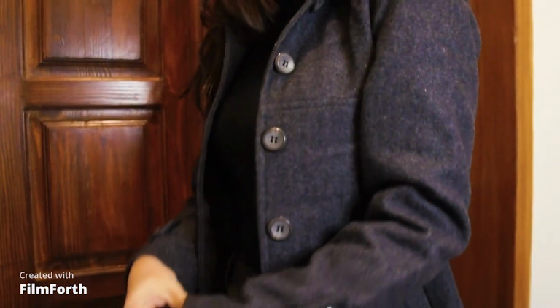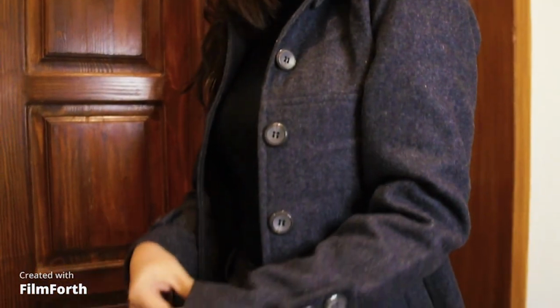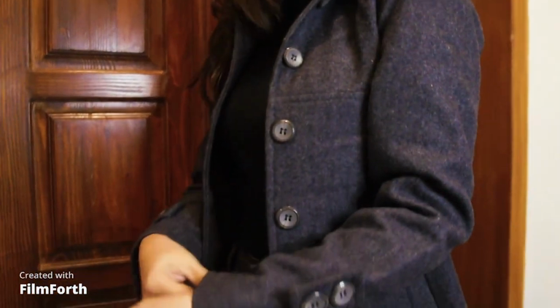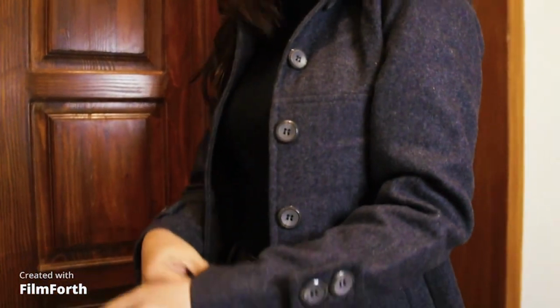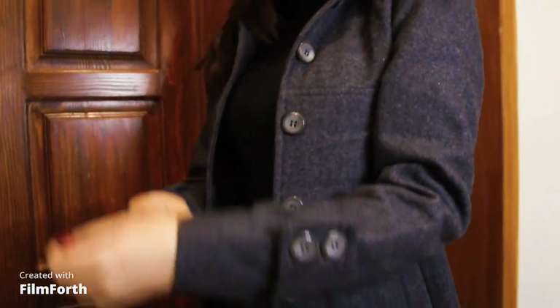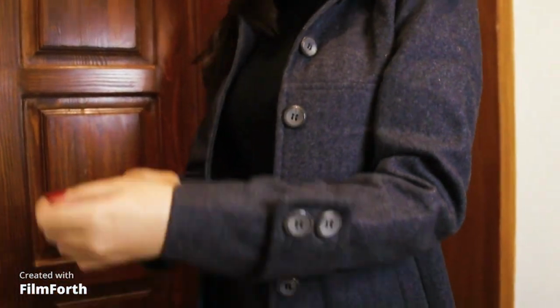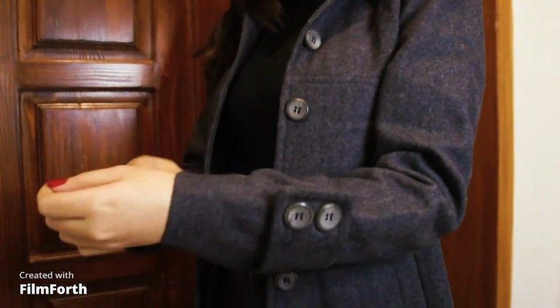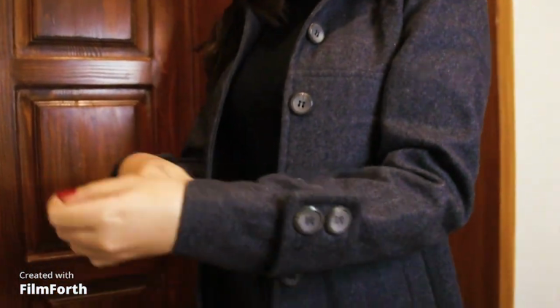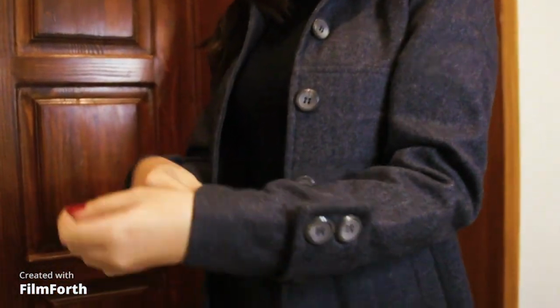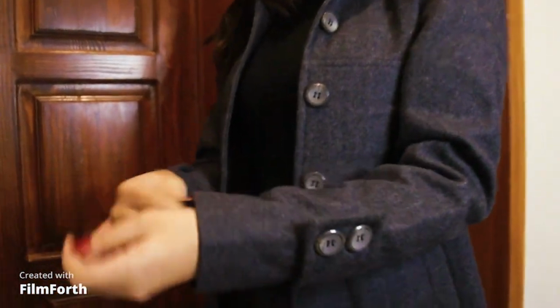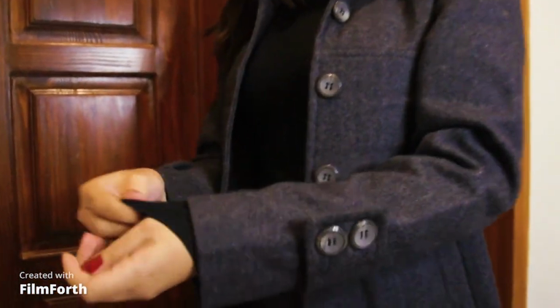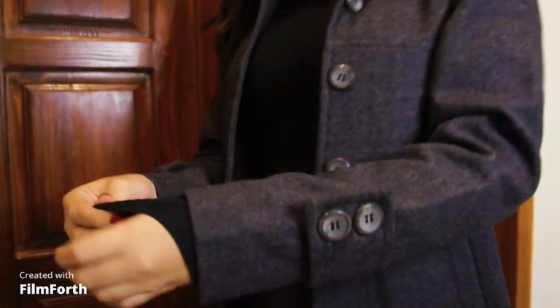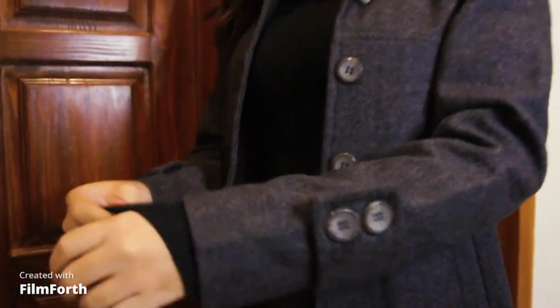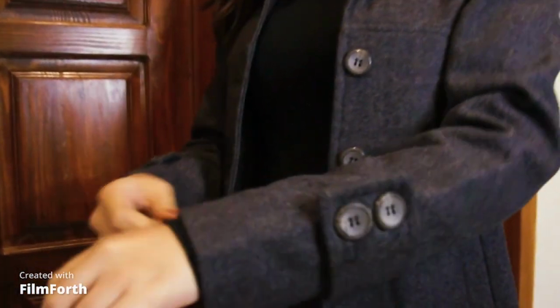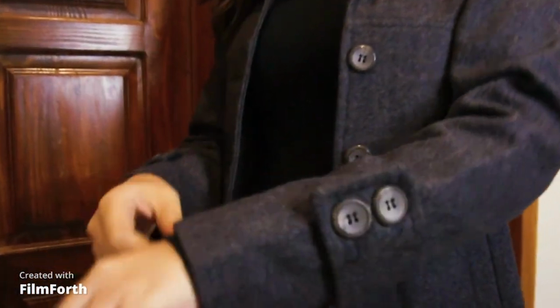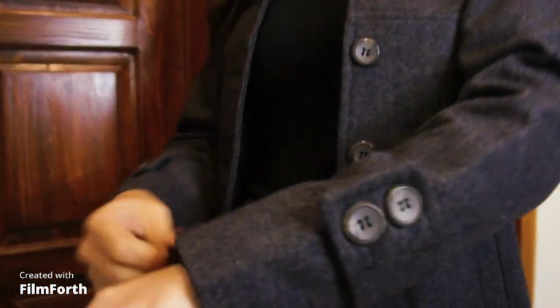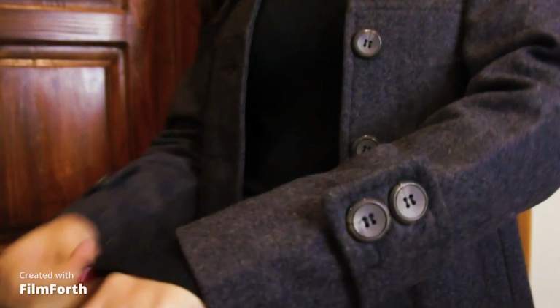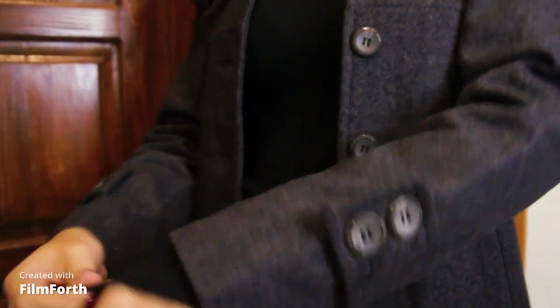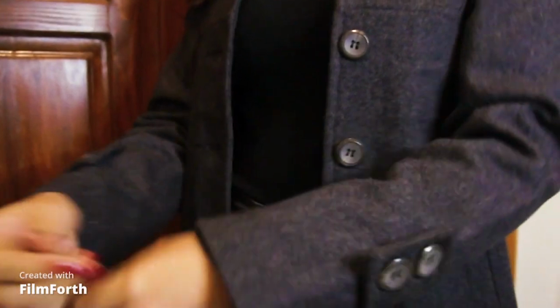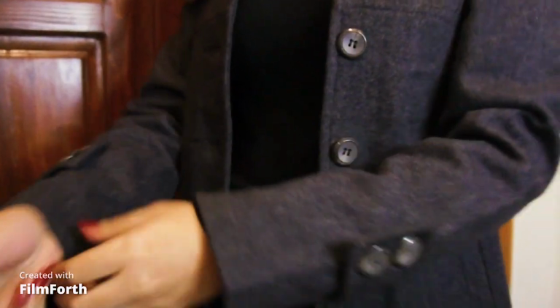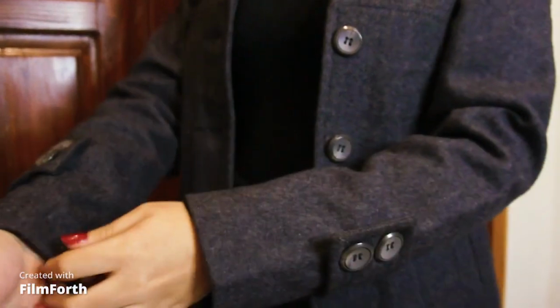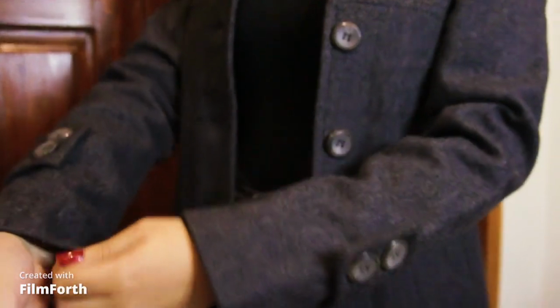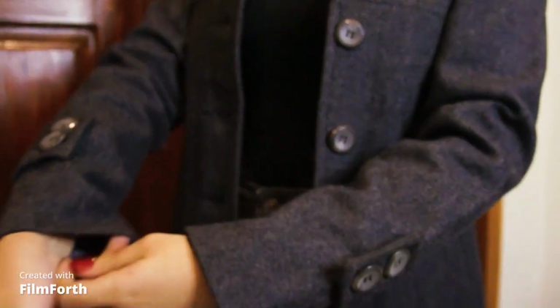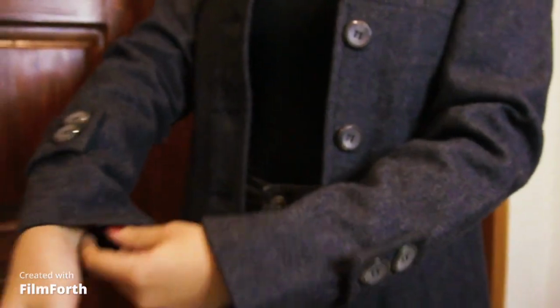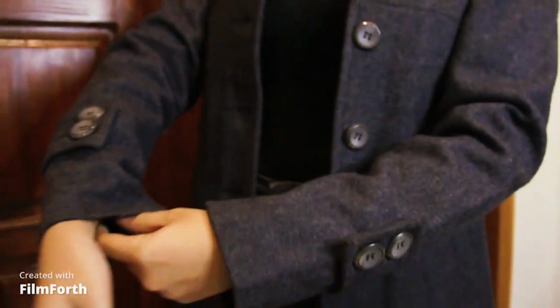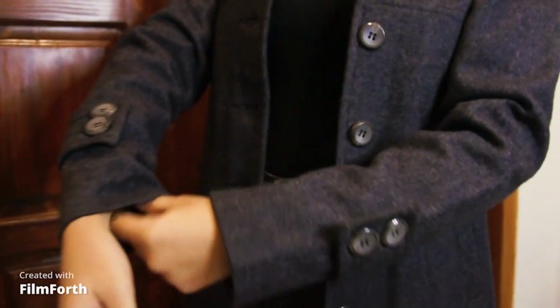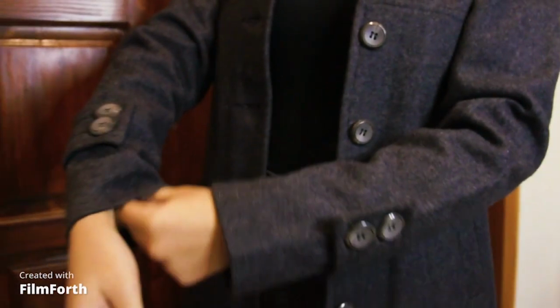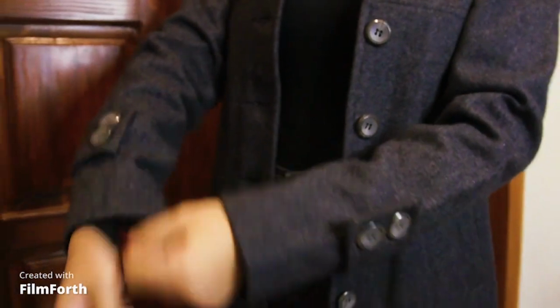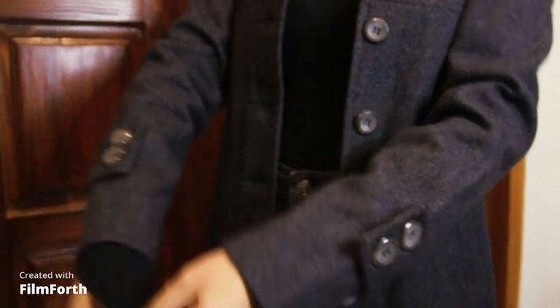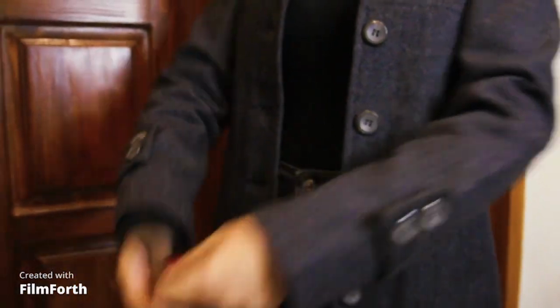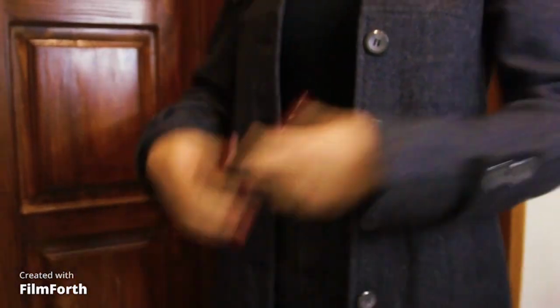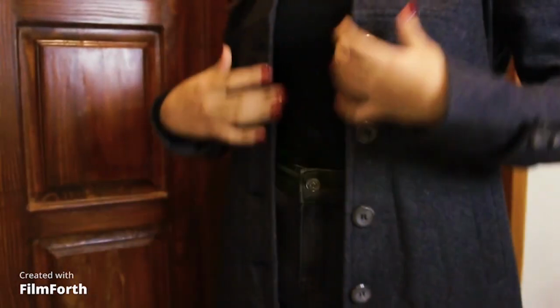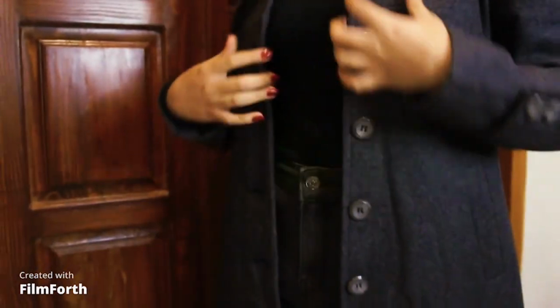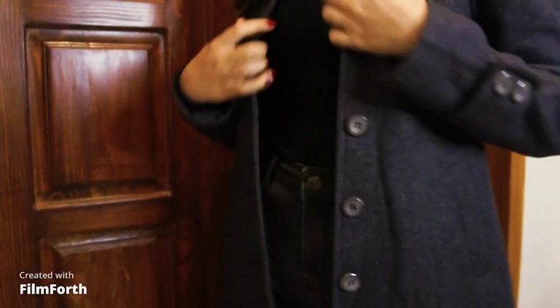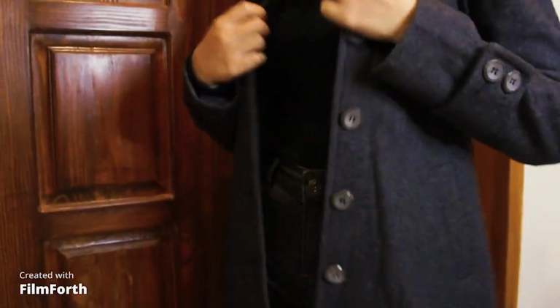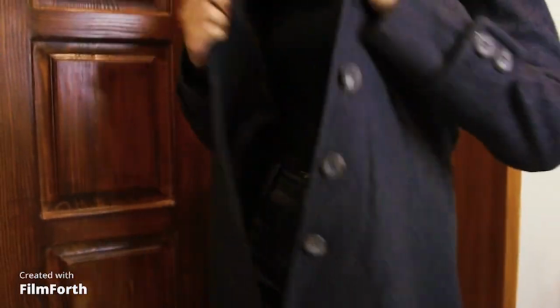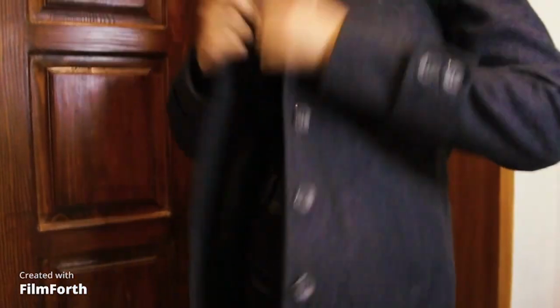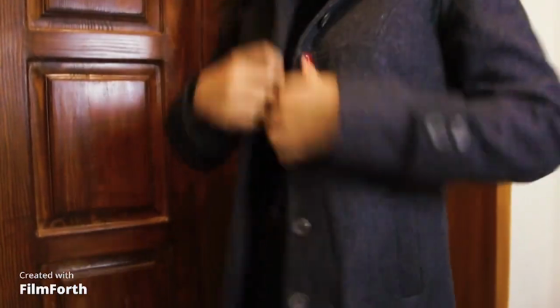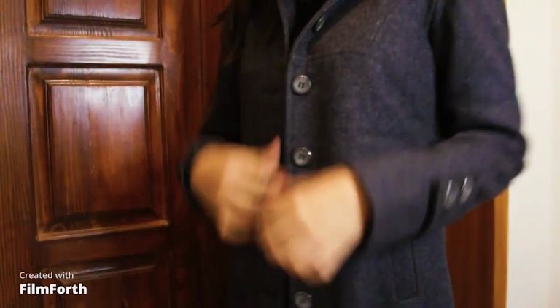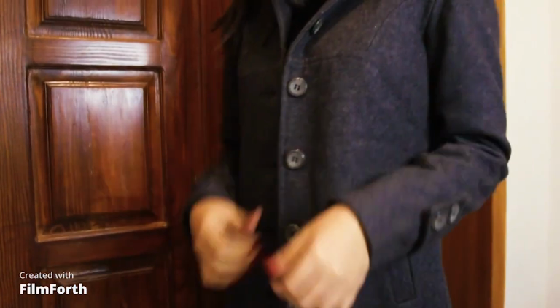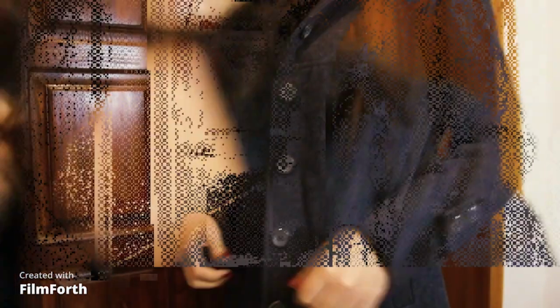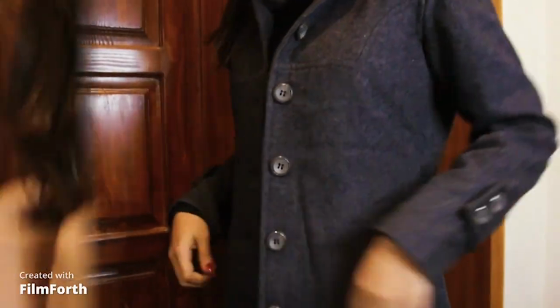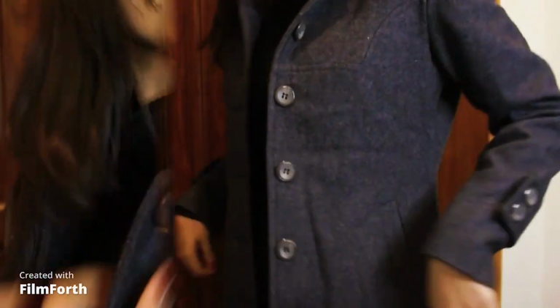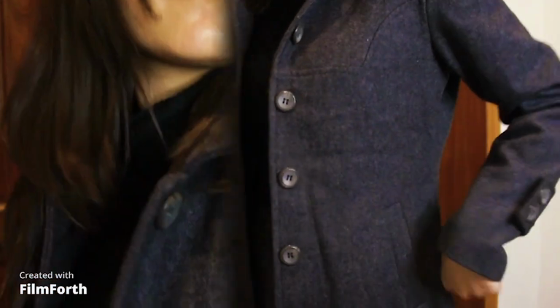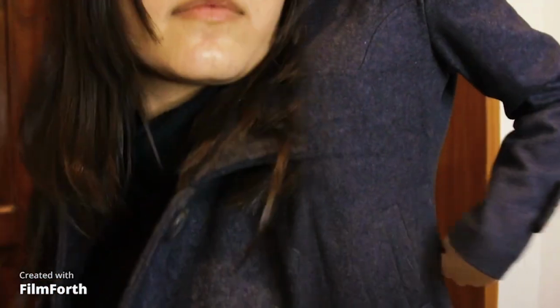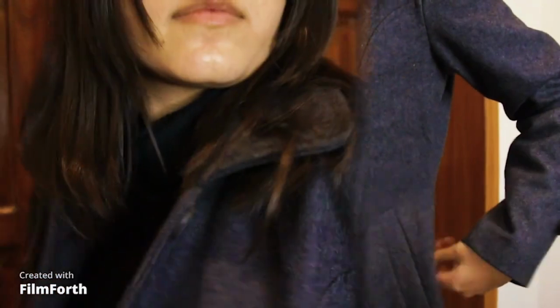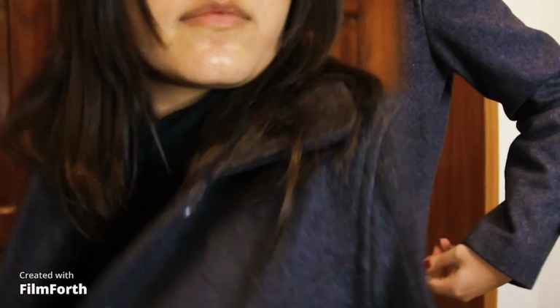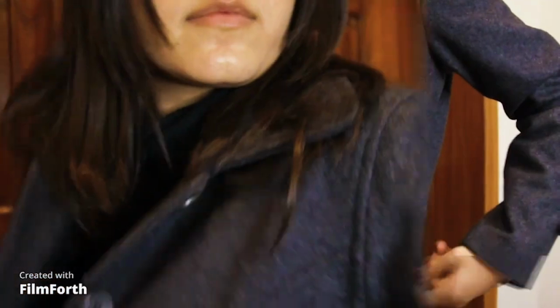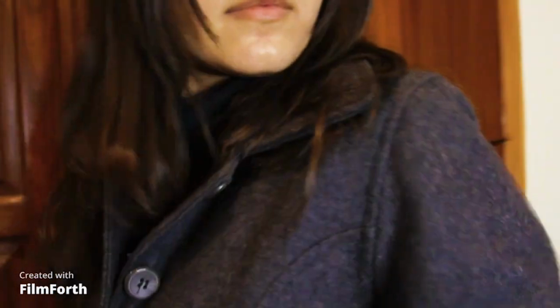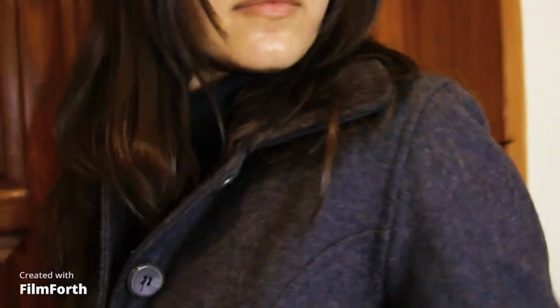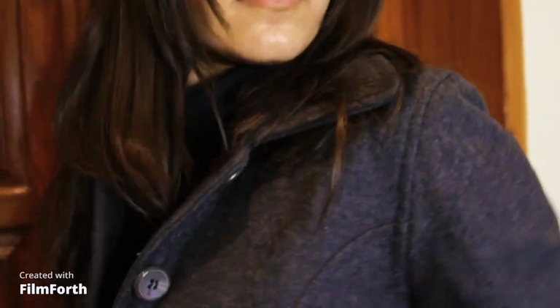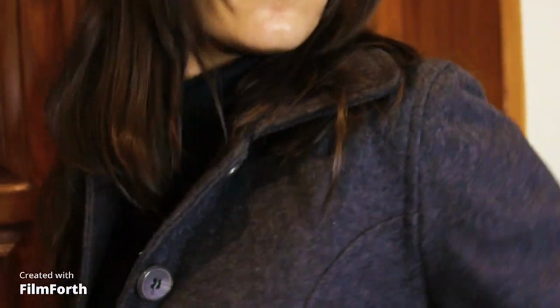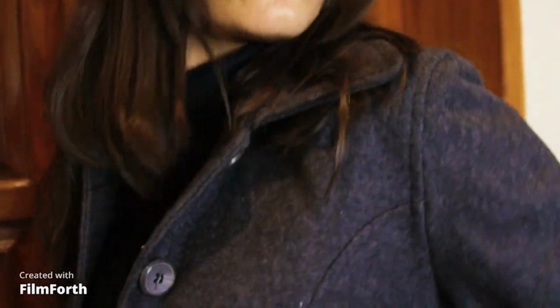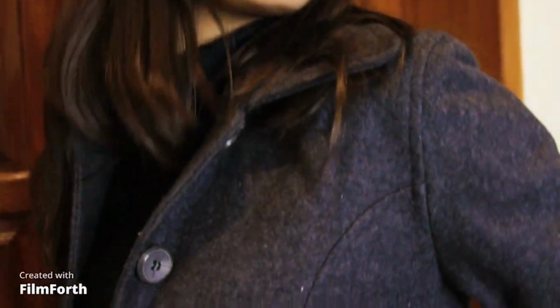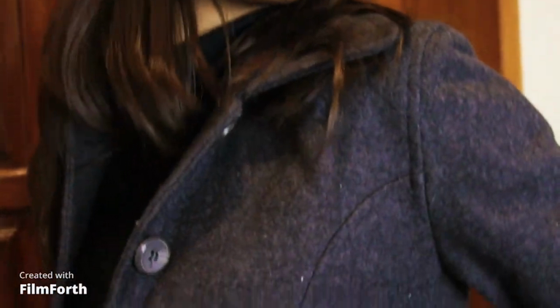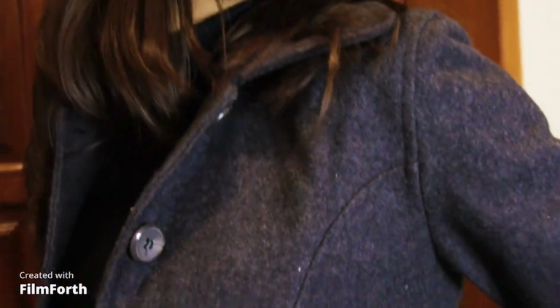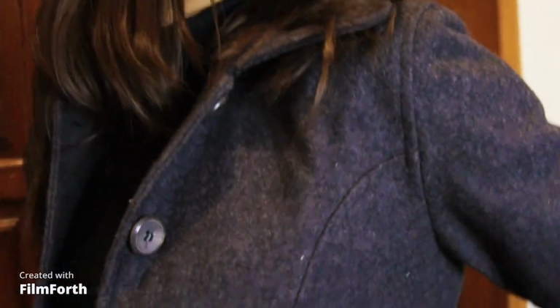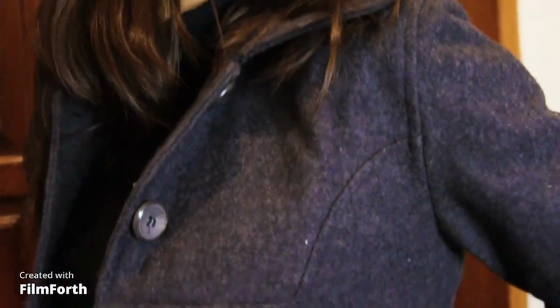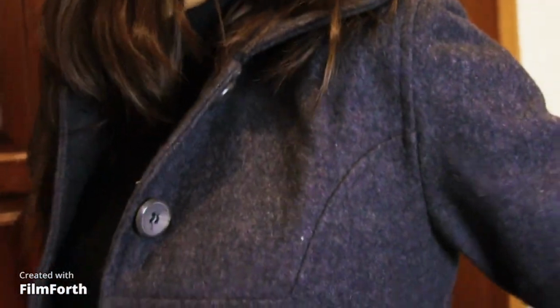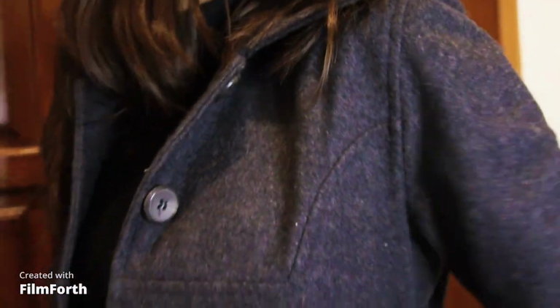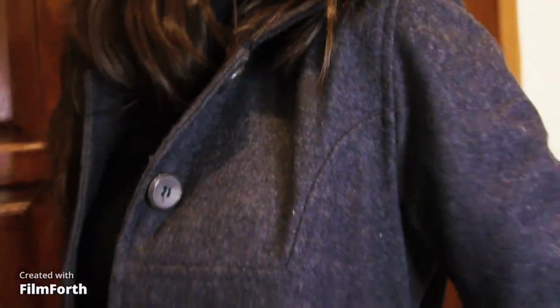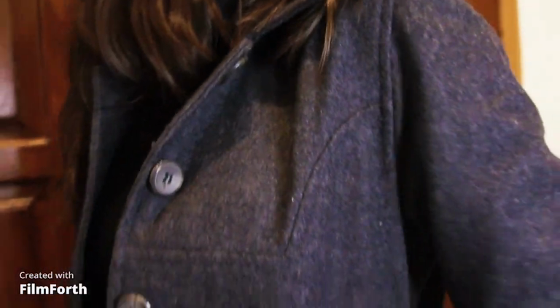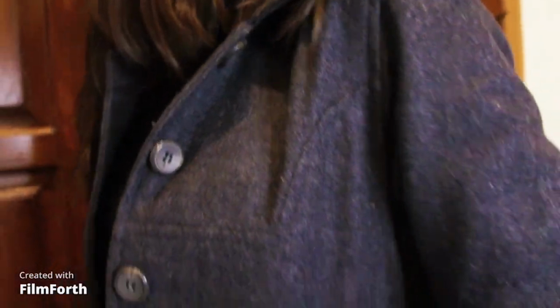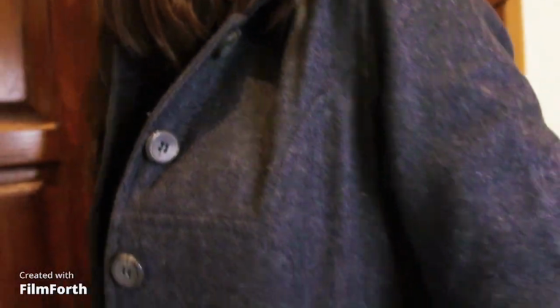Make sure while choosing a cut of the coat that it fits your body type well and is not too oversized or too tight.